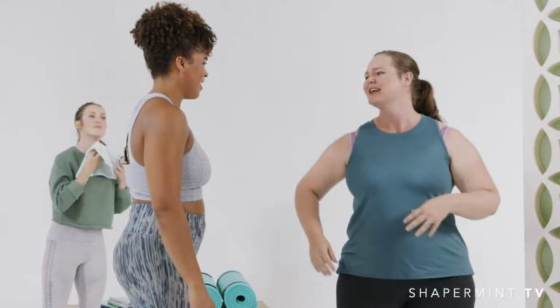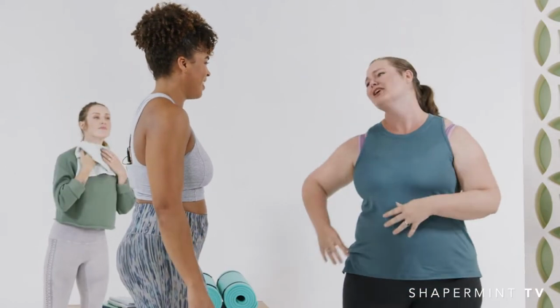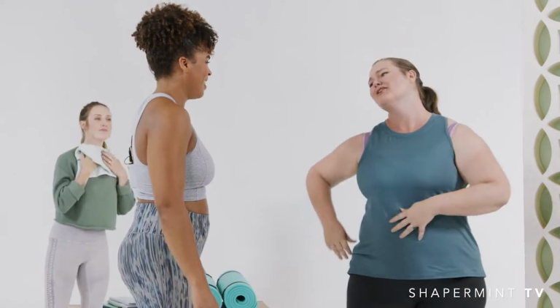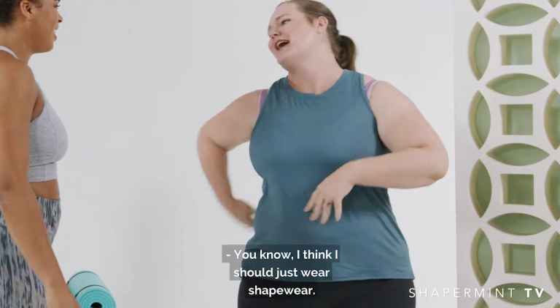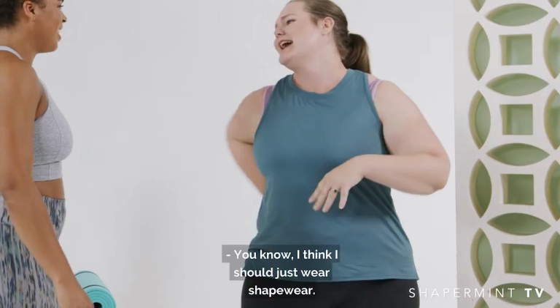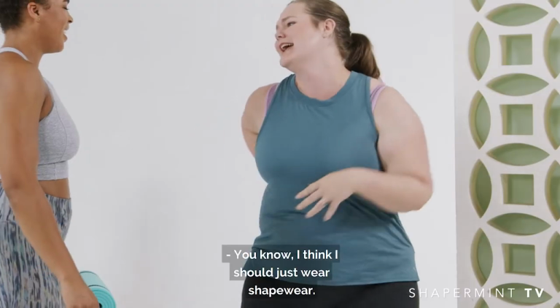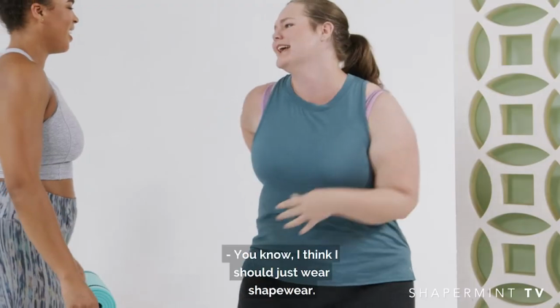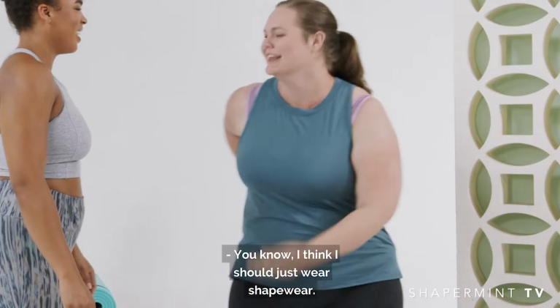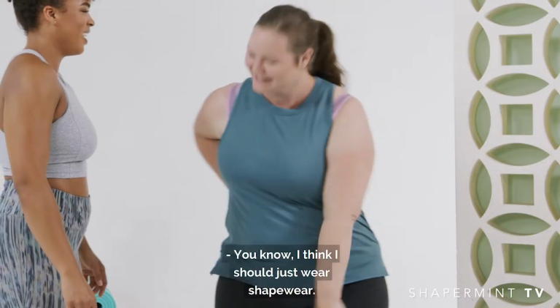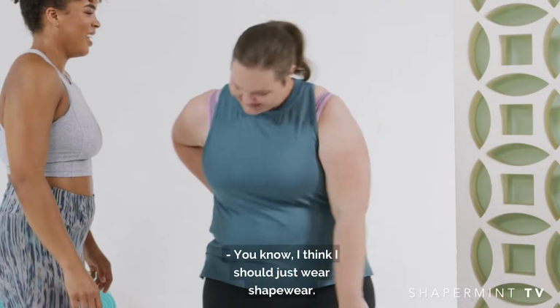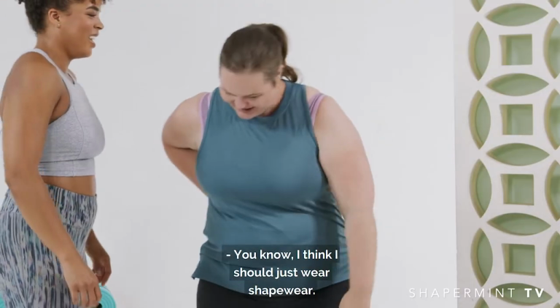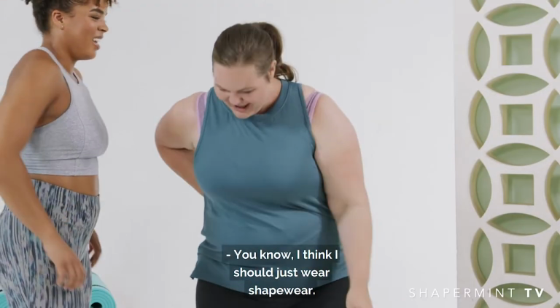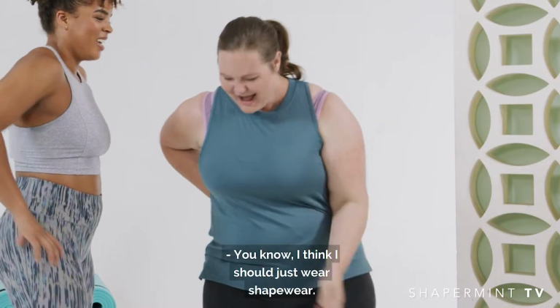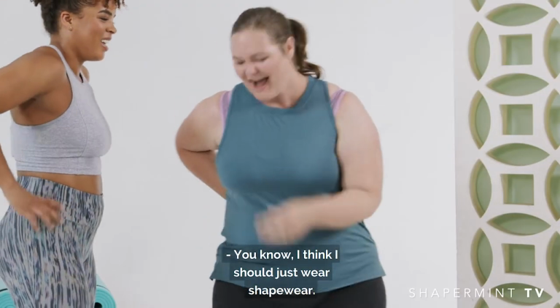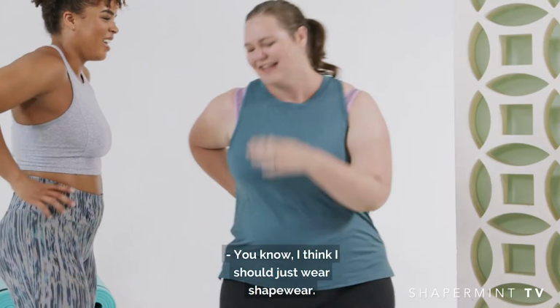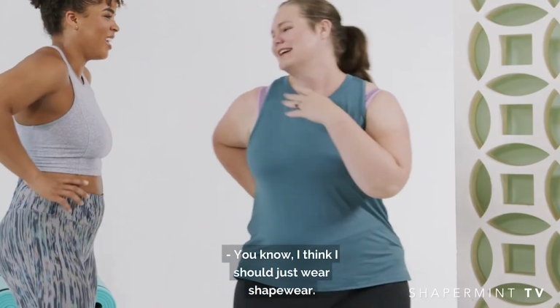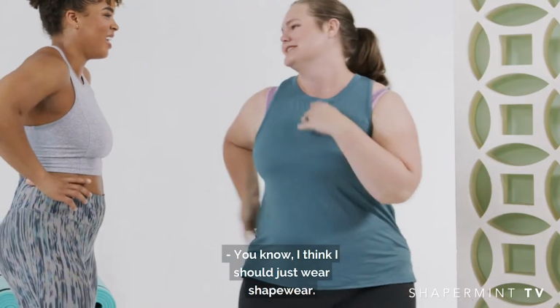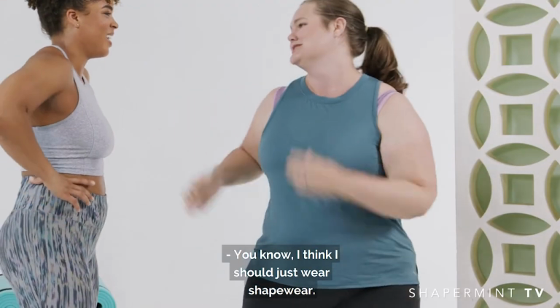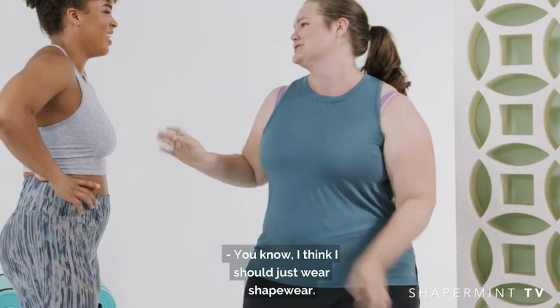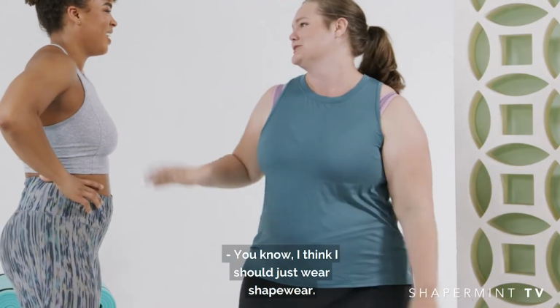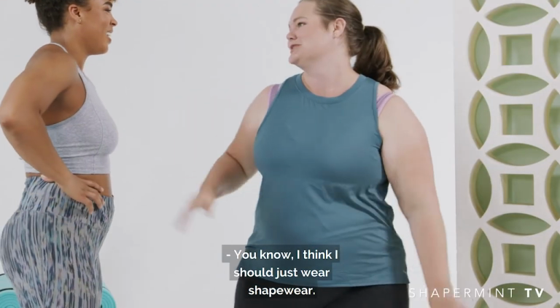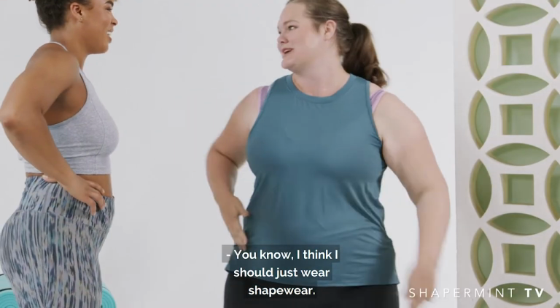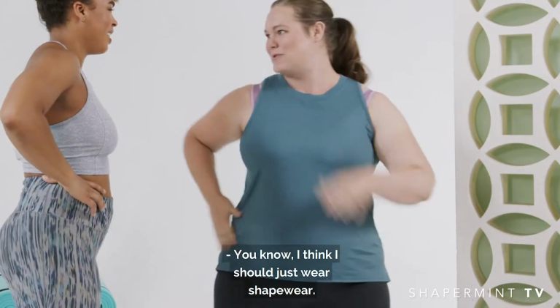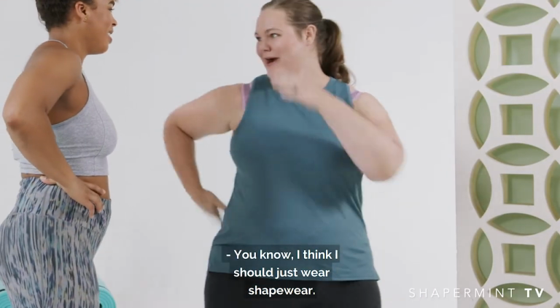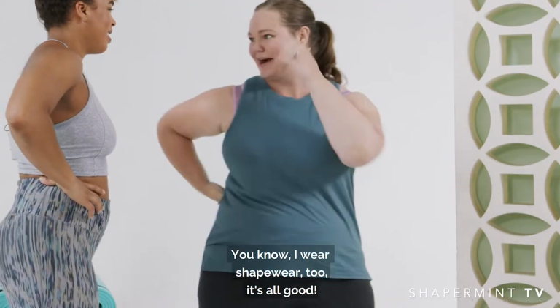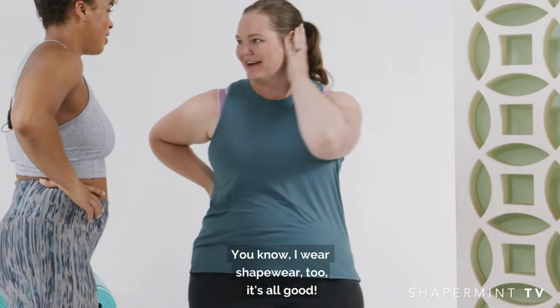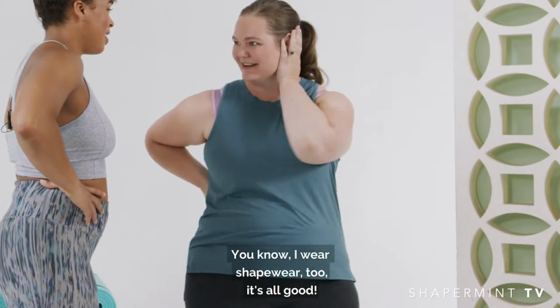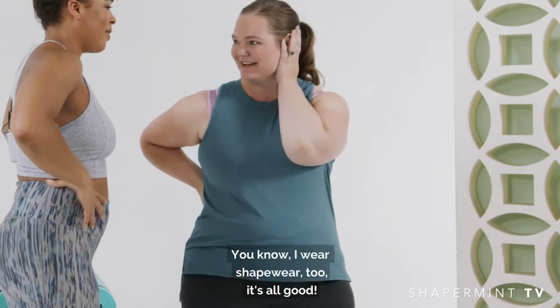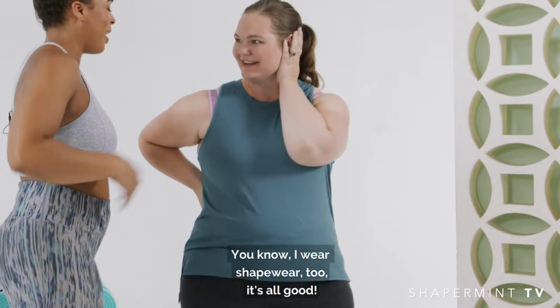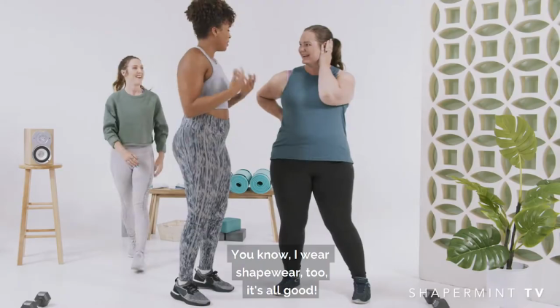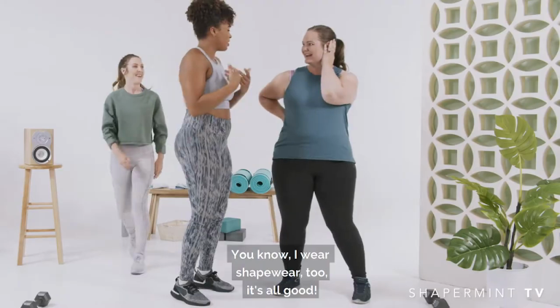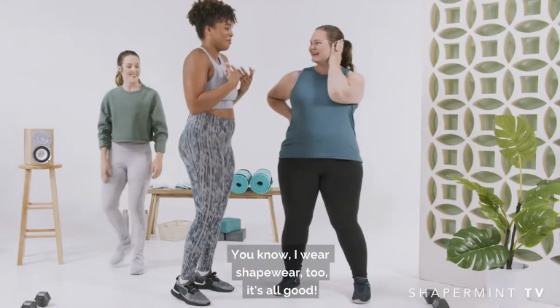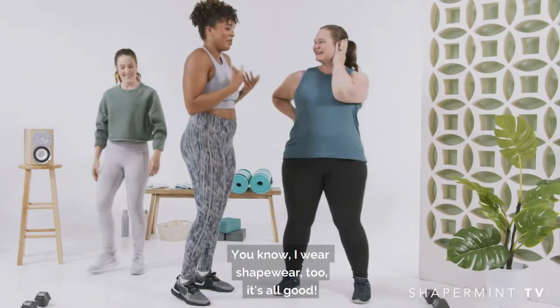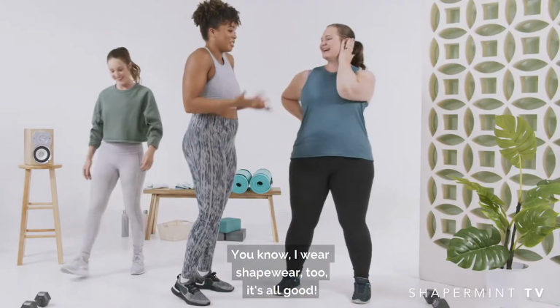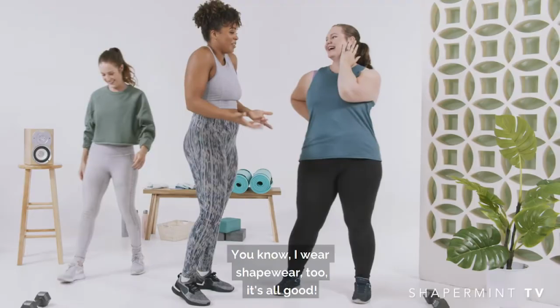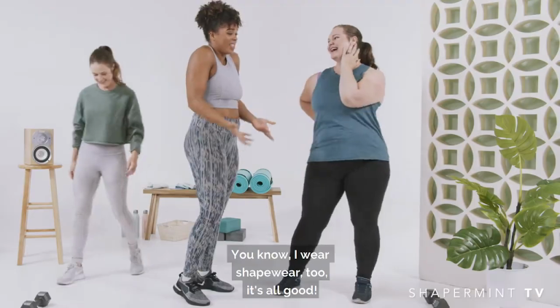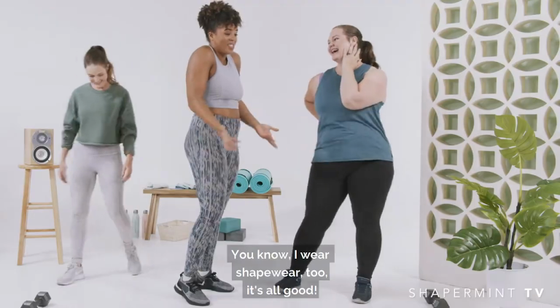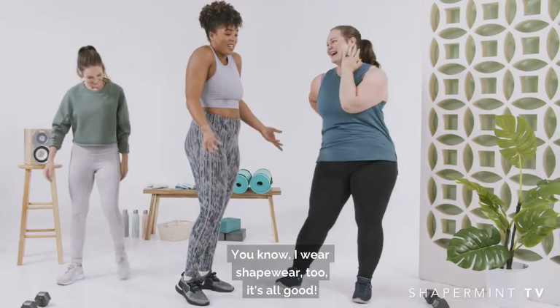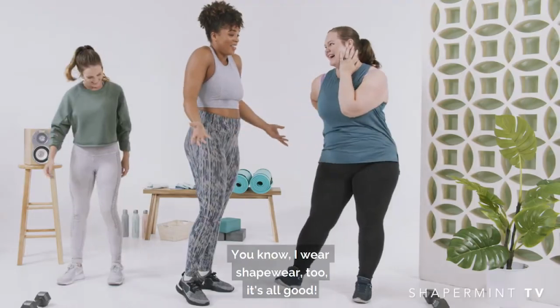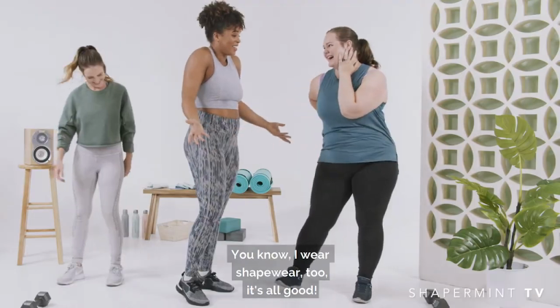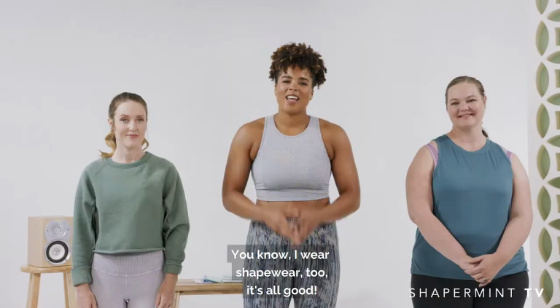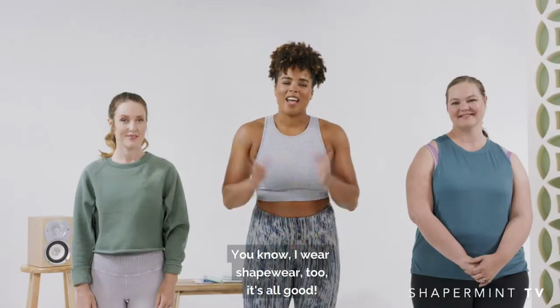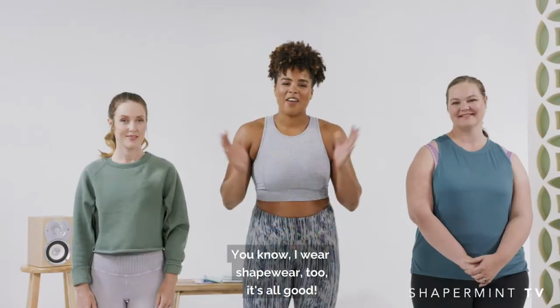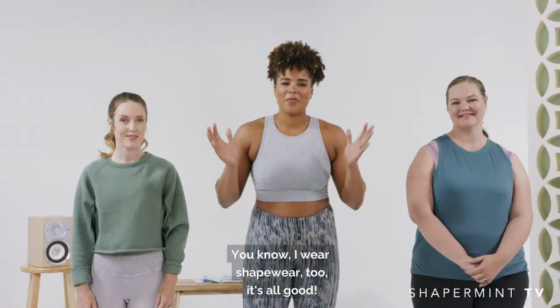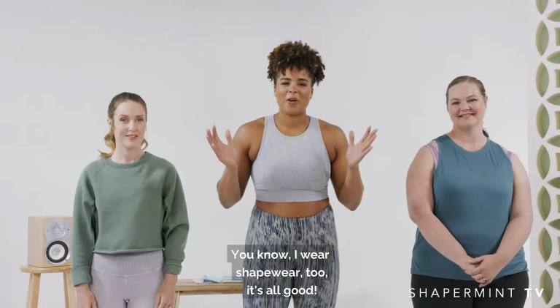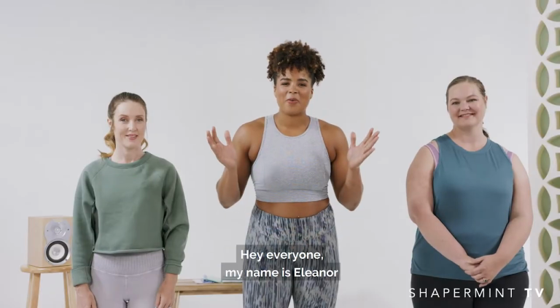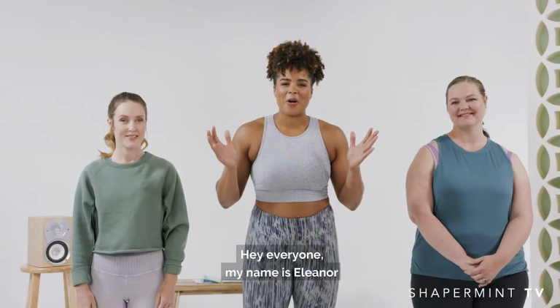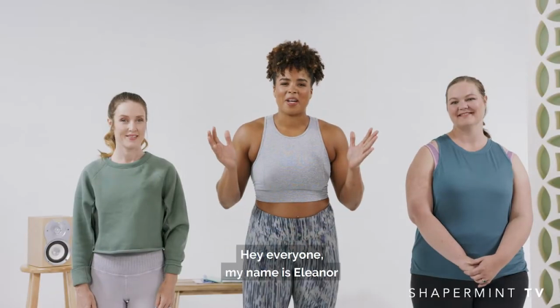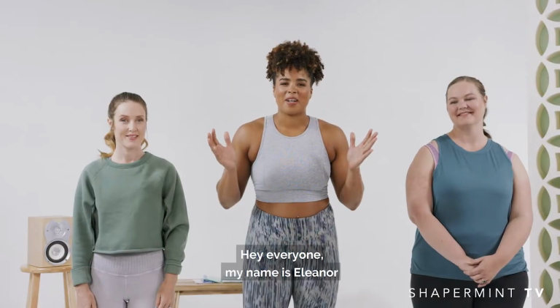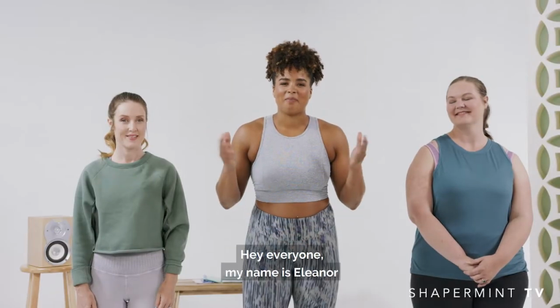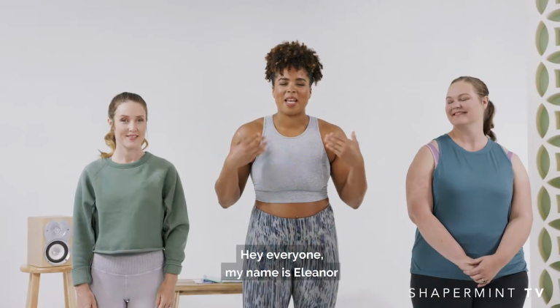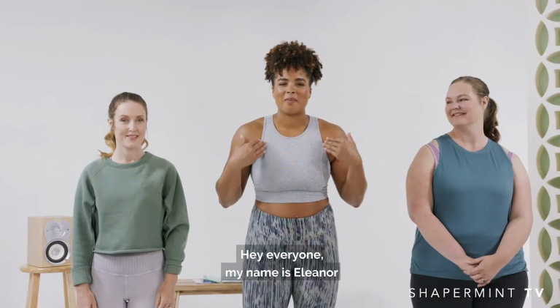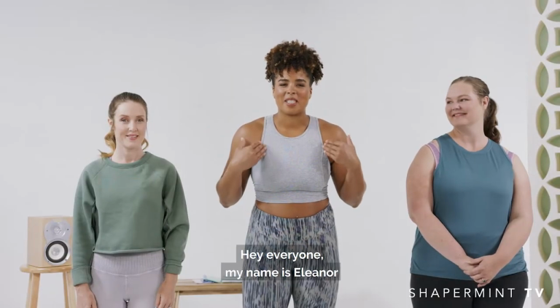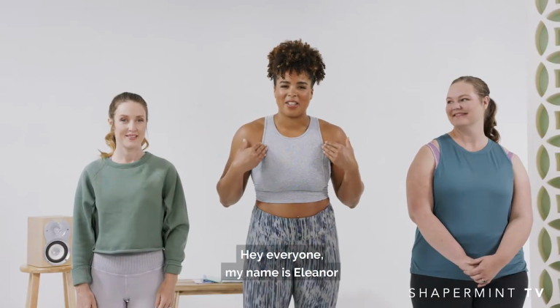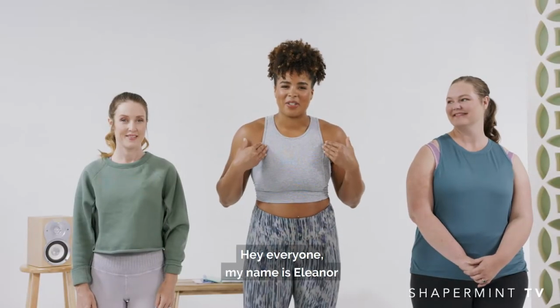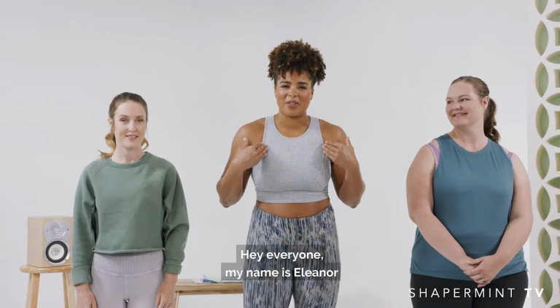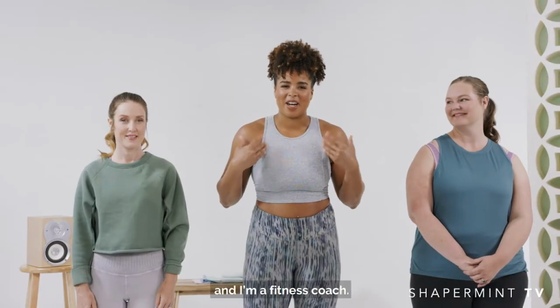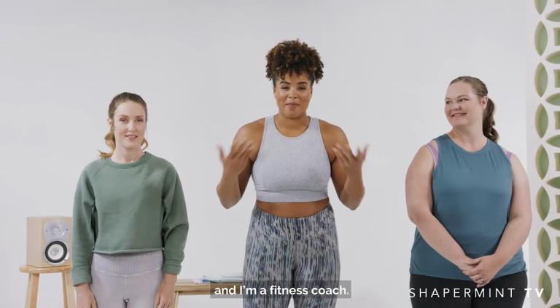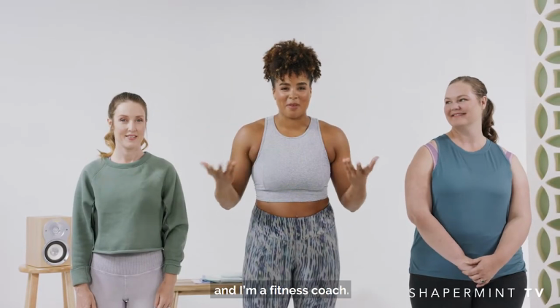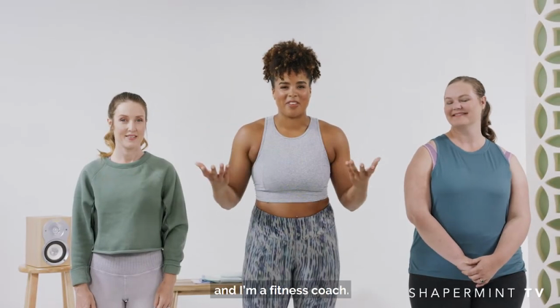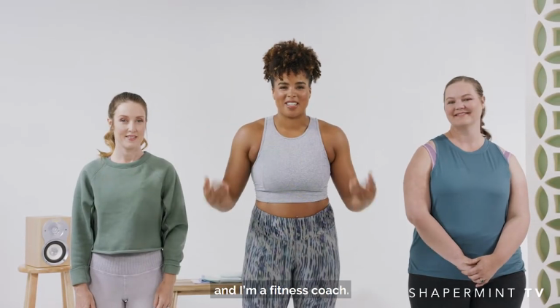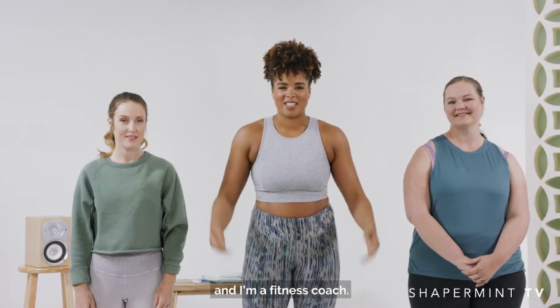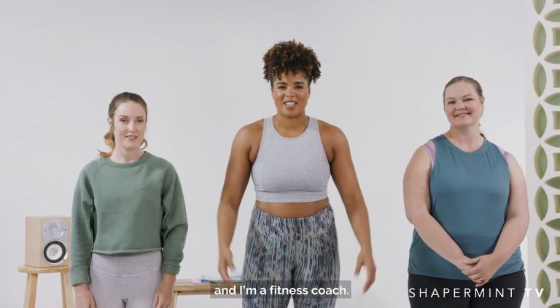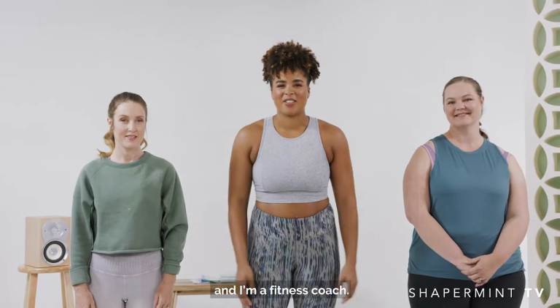You know, I think I should just wear shapewear. You know what, I wear shapewear too, it's all good. Hey everyone, welcome.